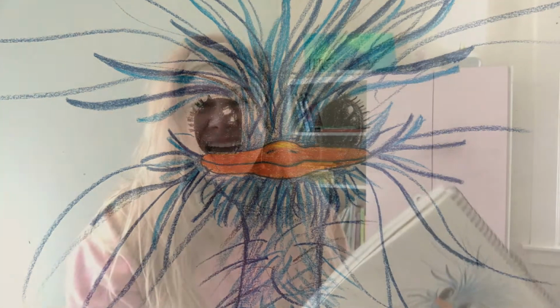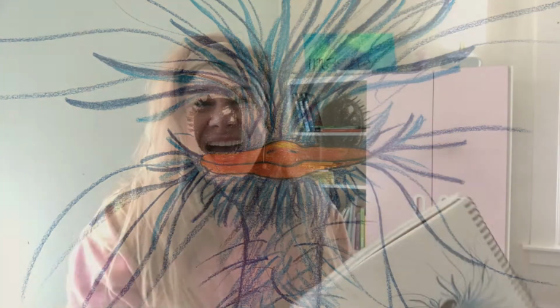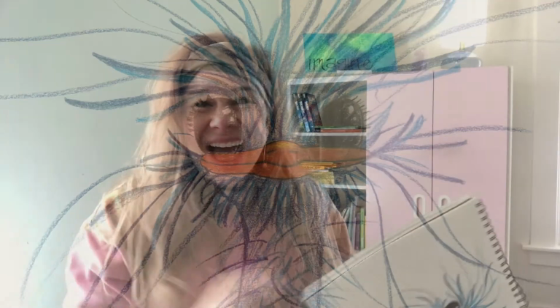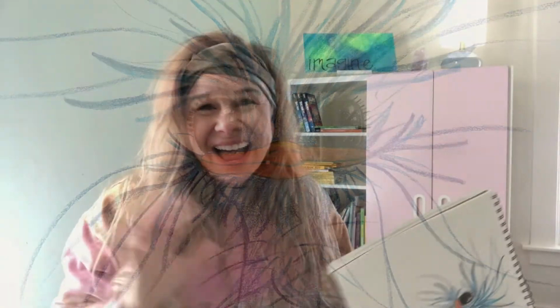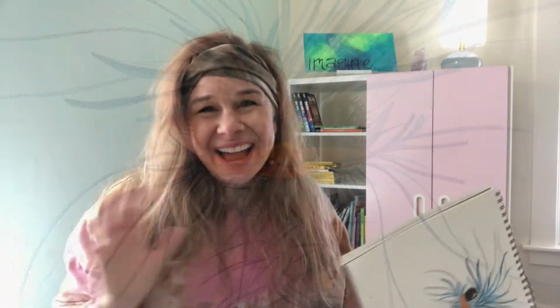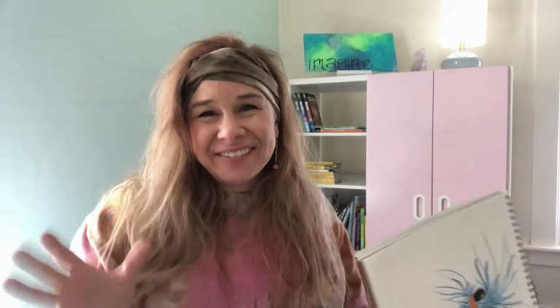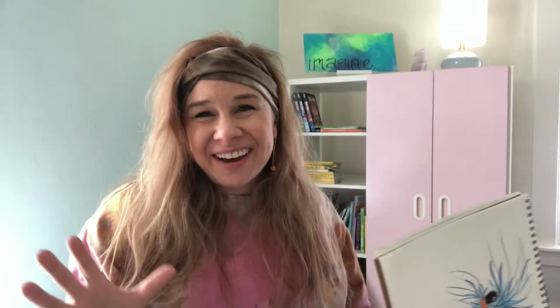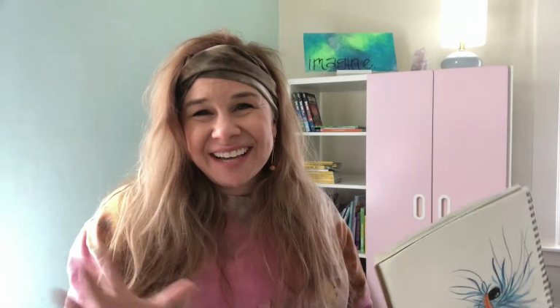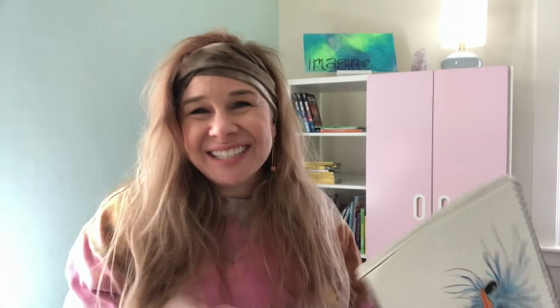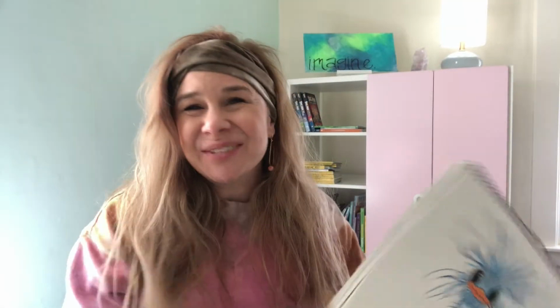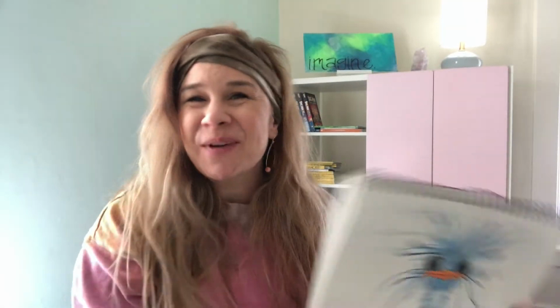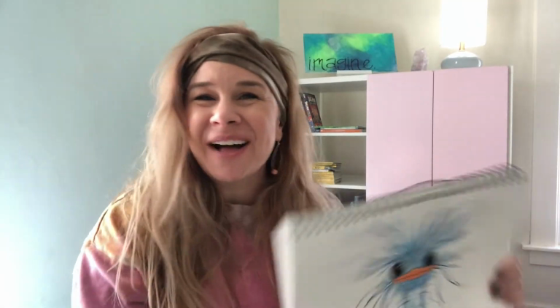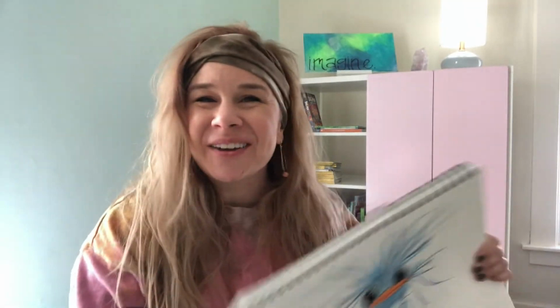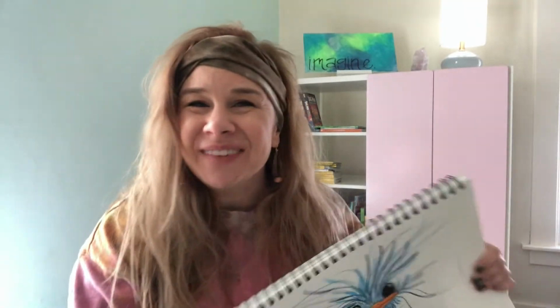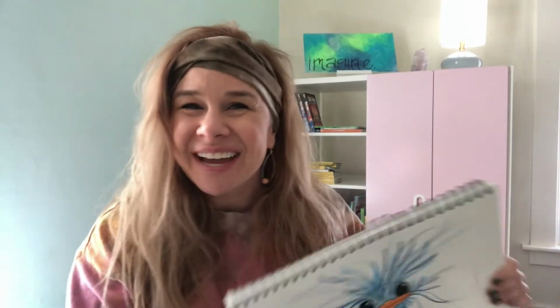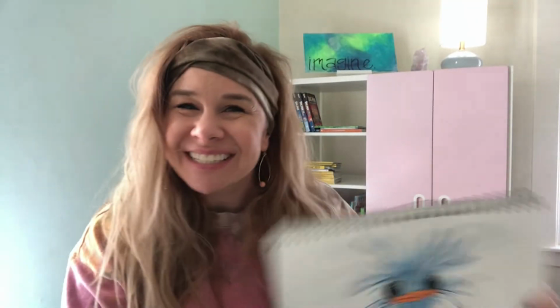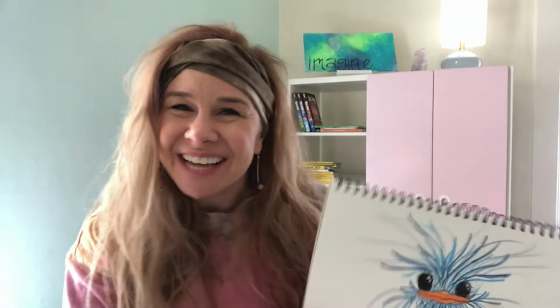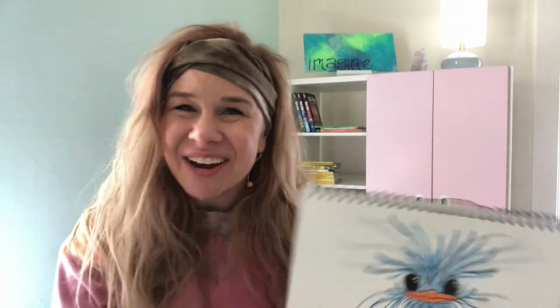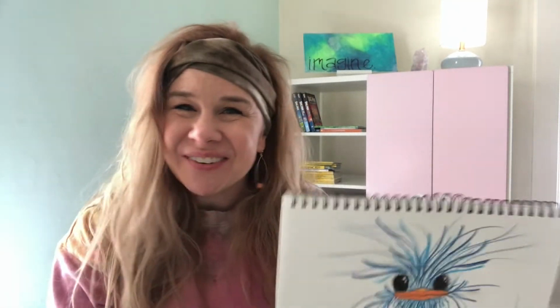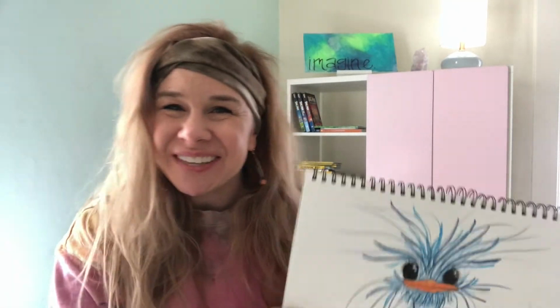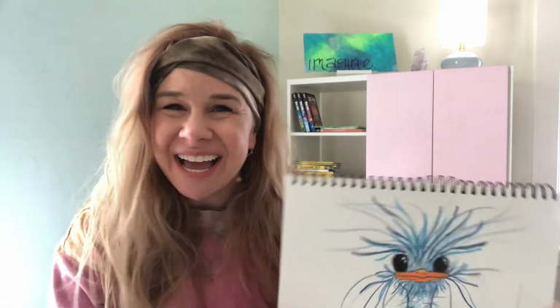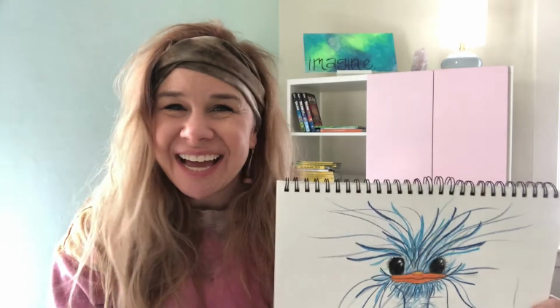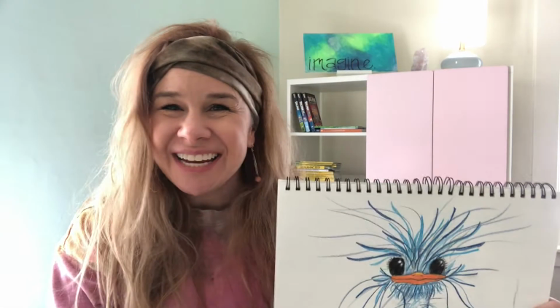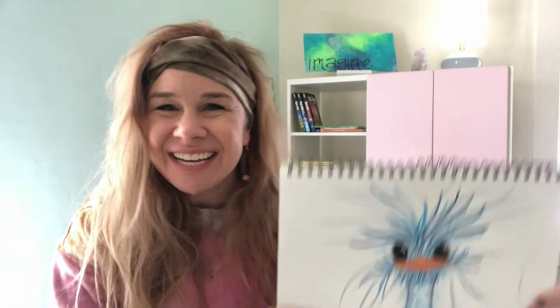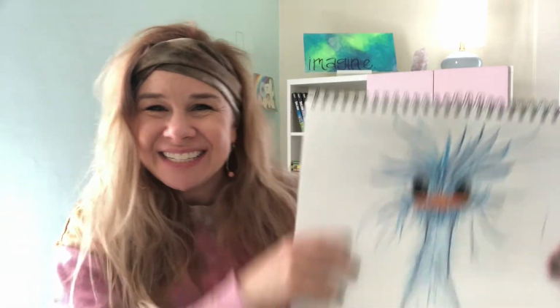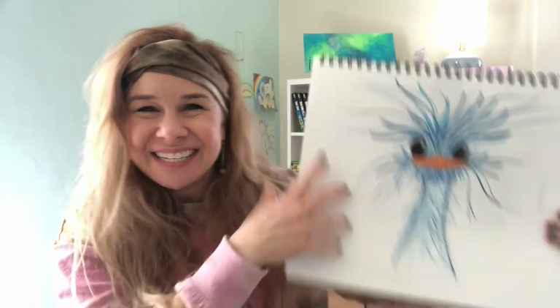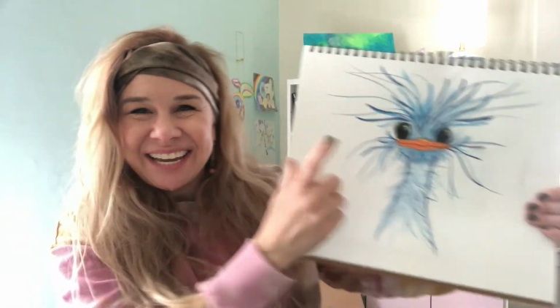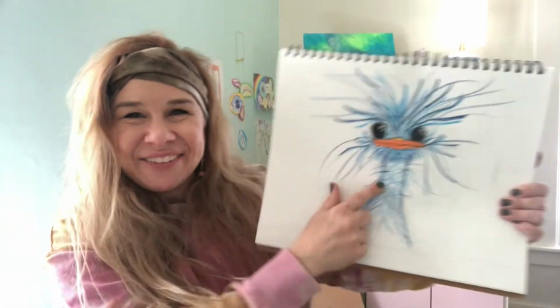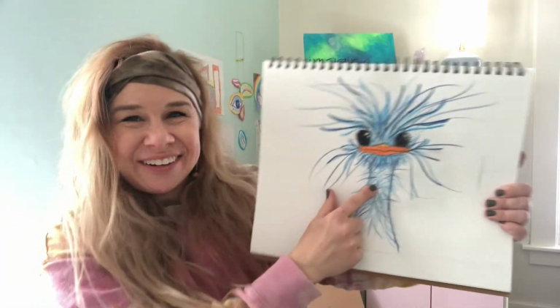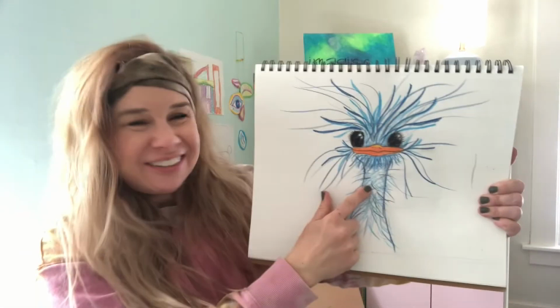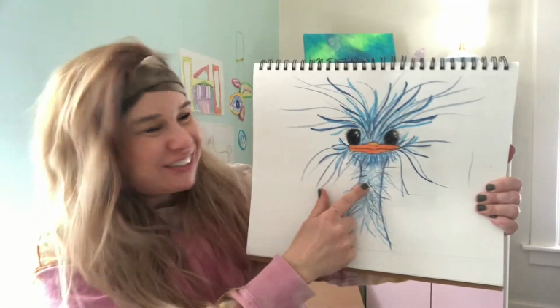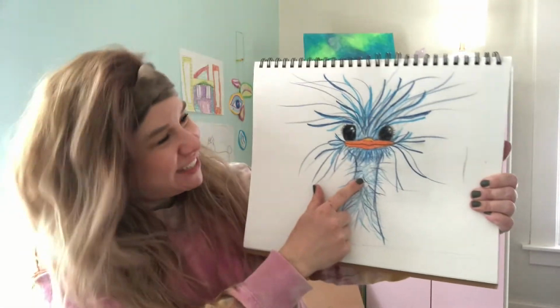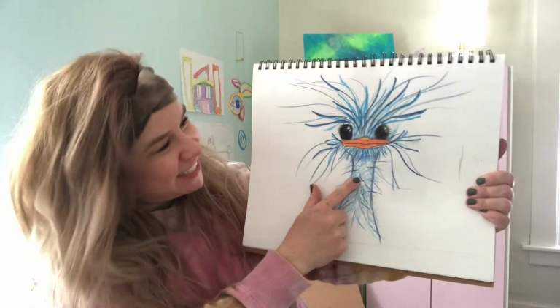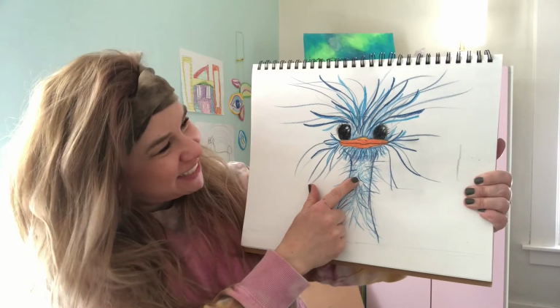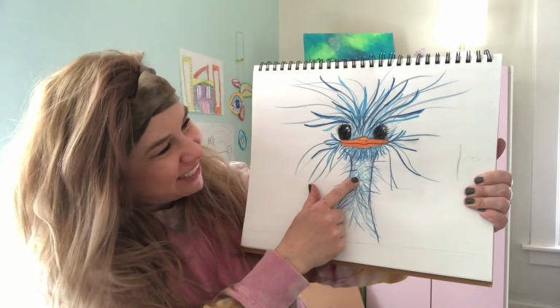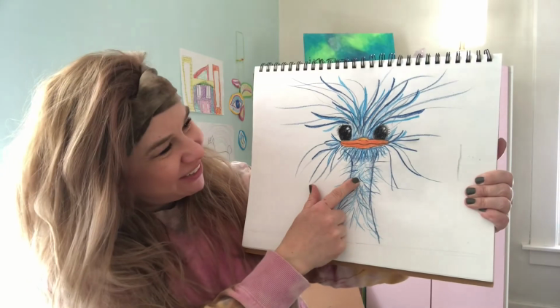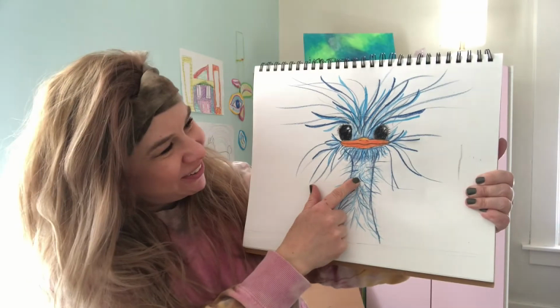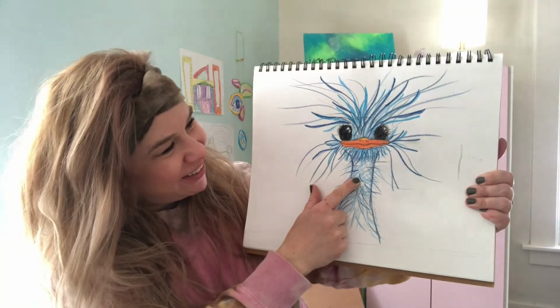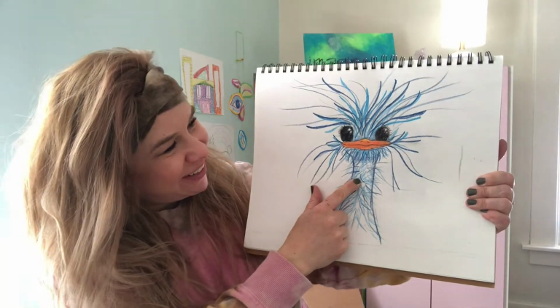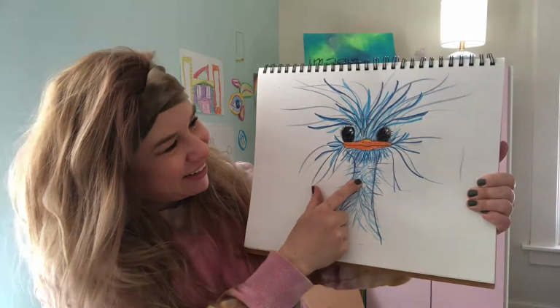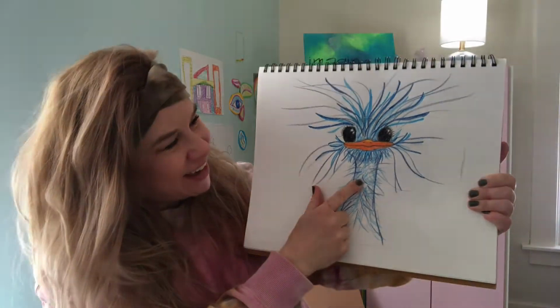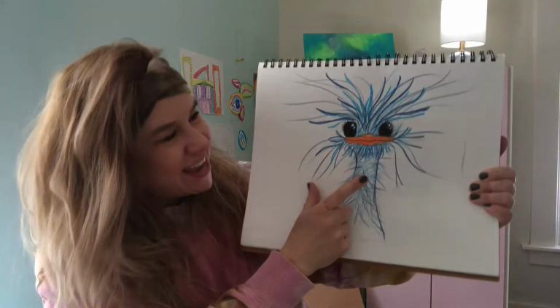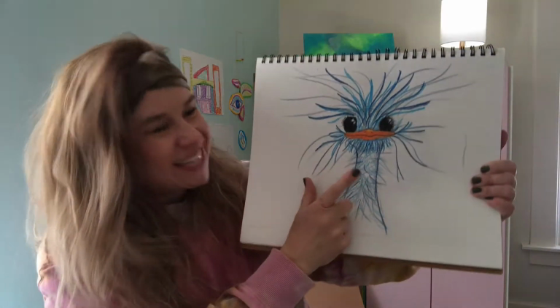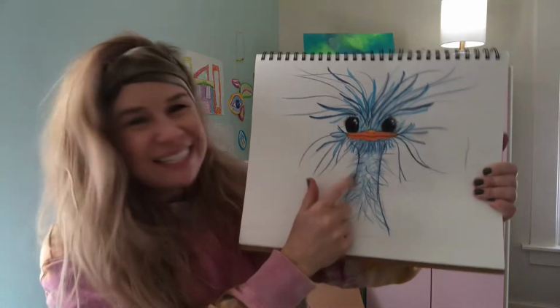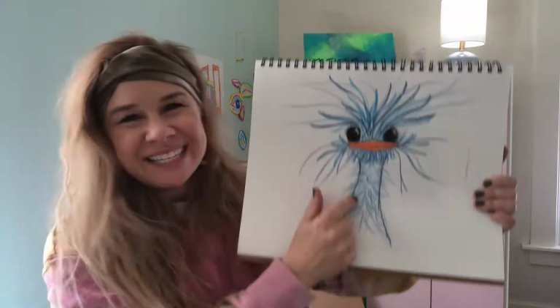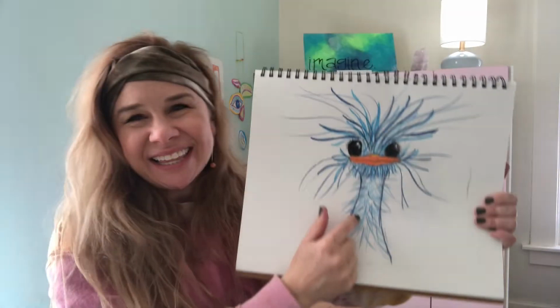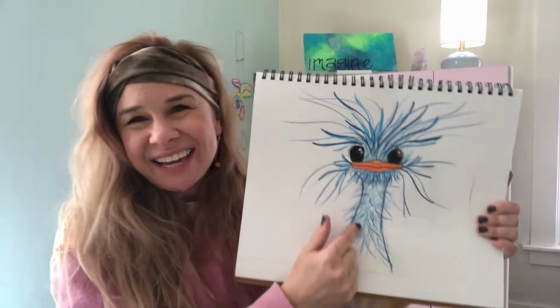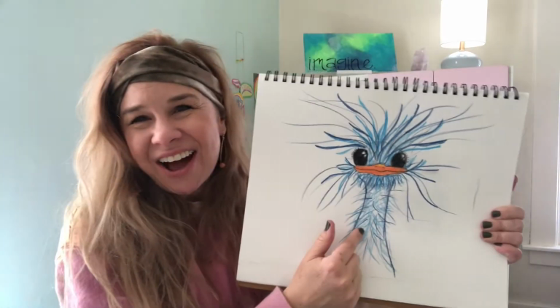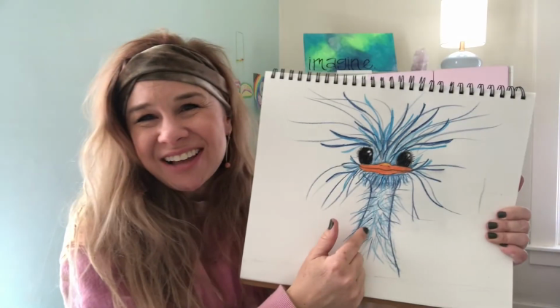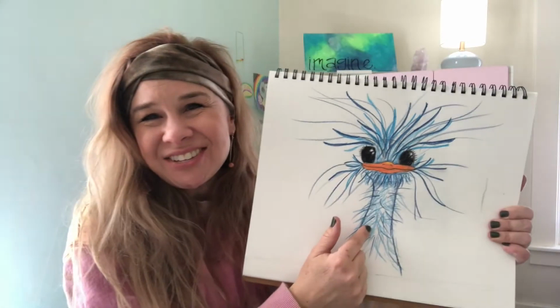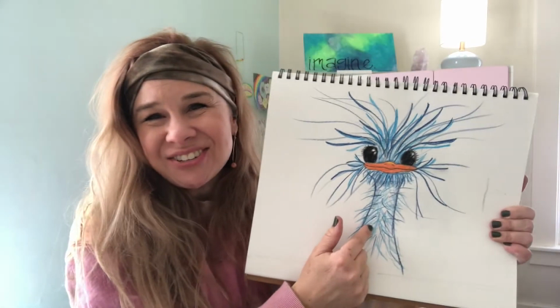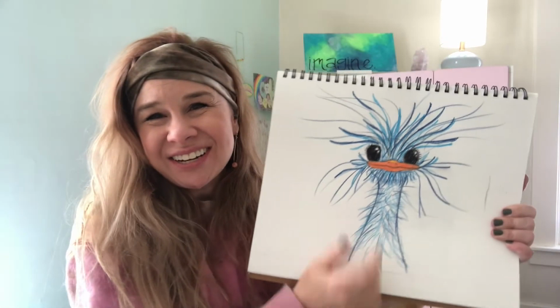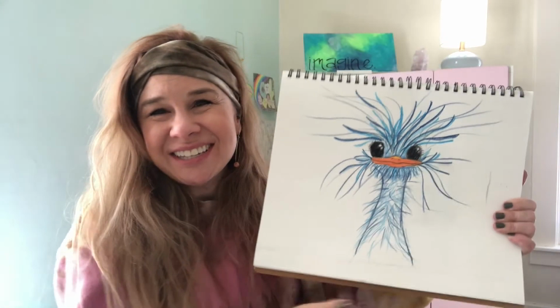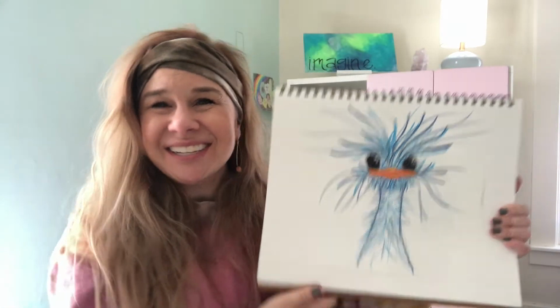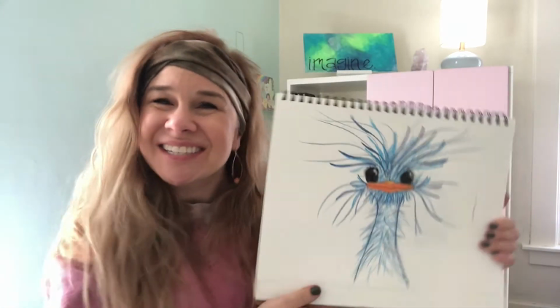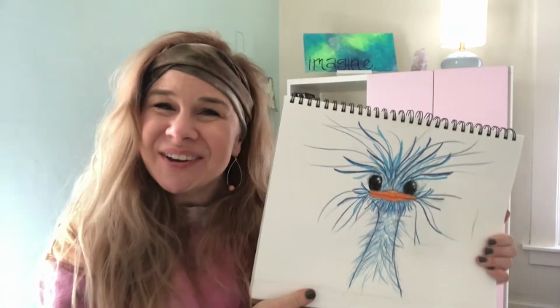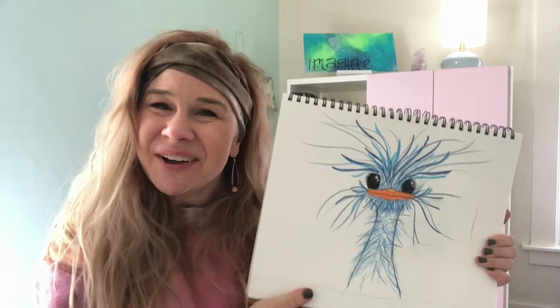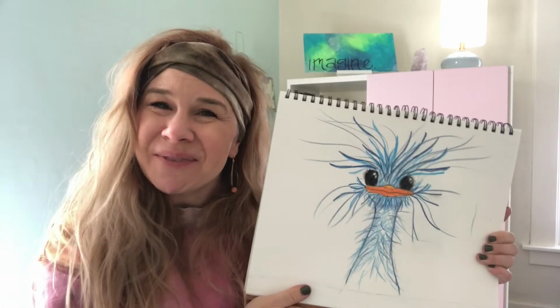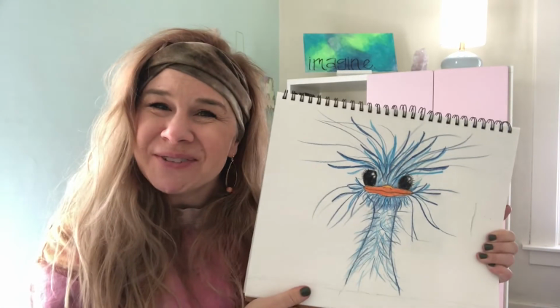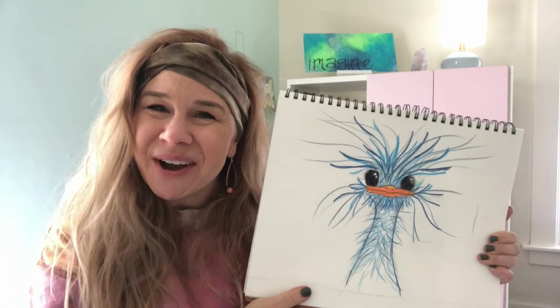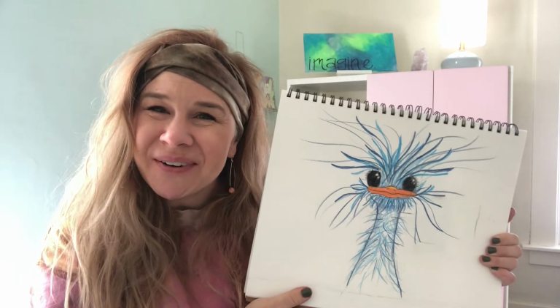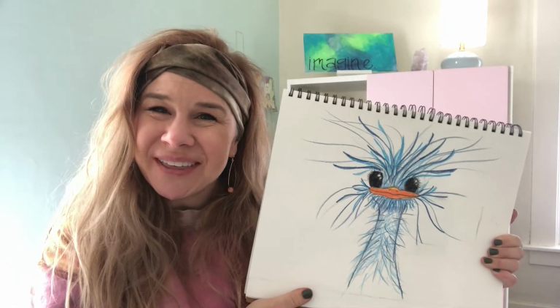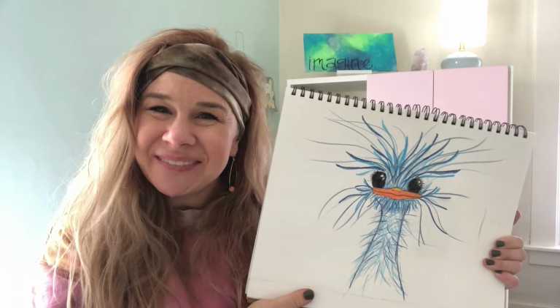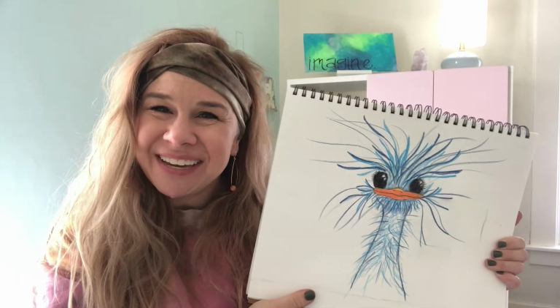Hi friends! Welcome back to Art with Anna. Today we're going to draw this cutie, silly ostrich, so come draw with me.